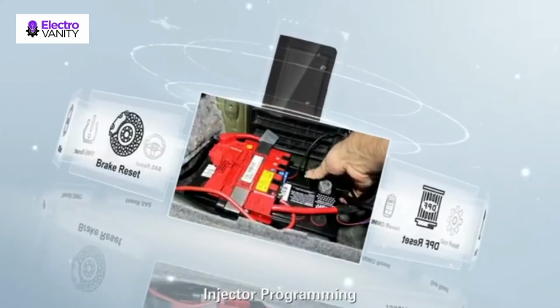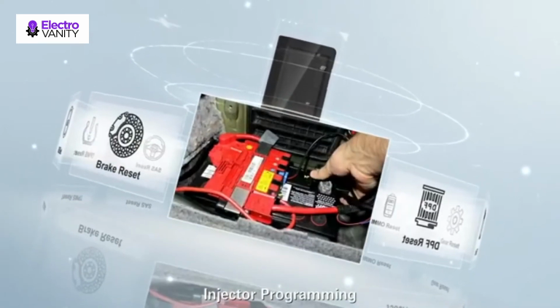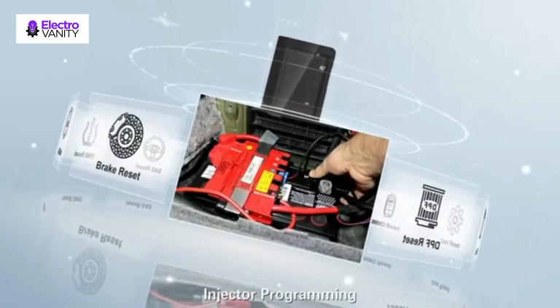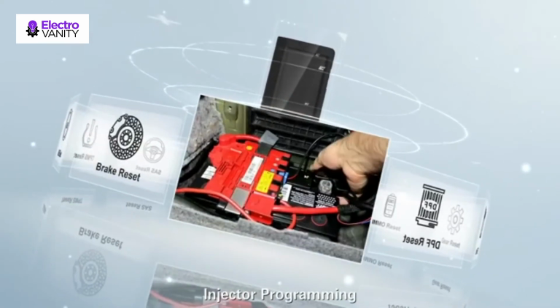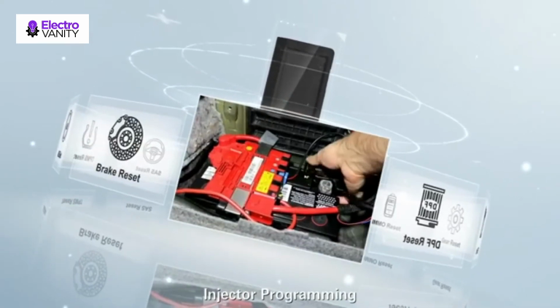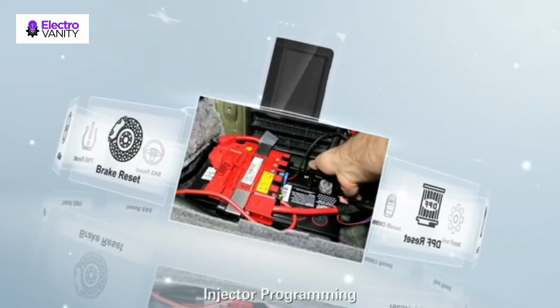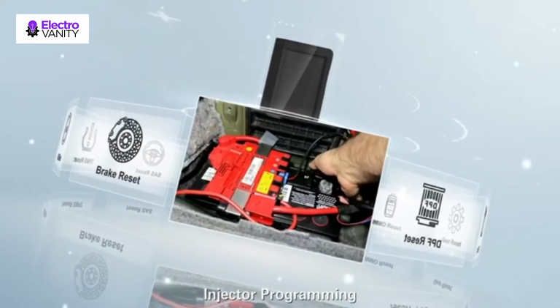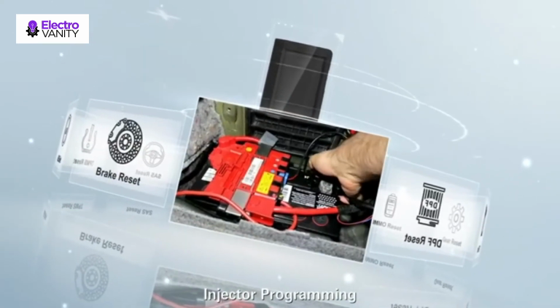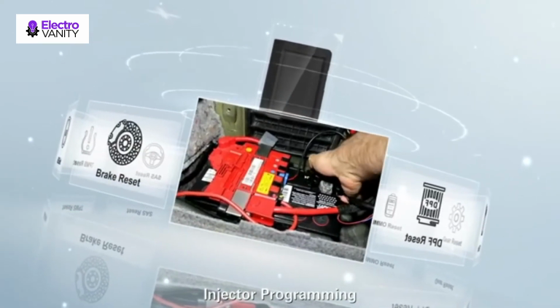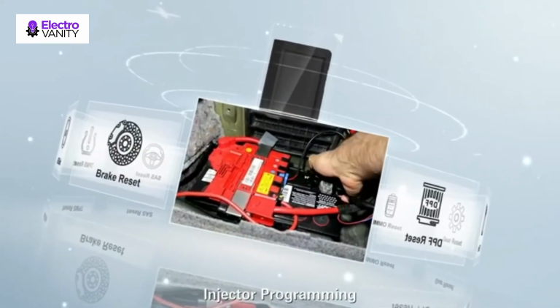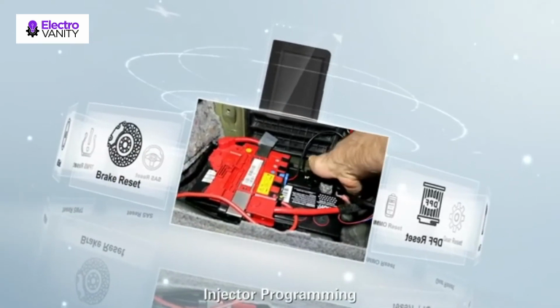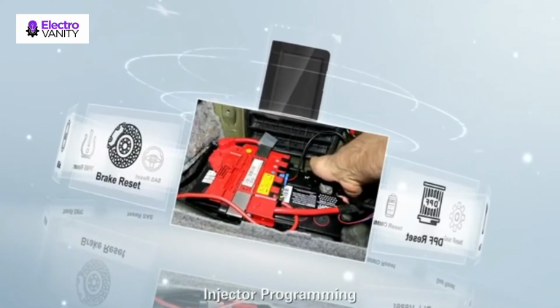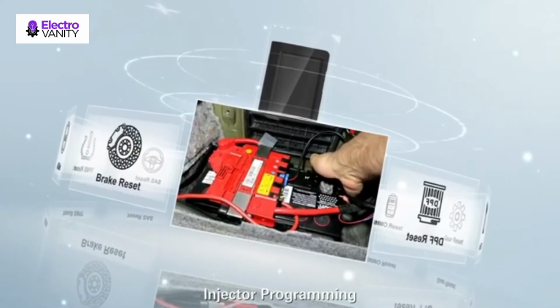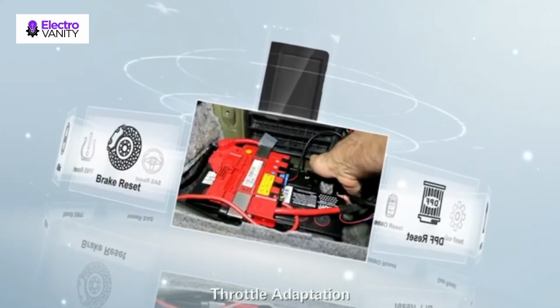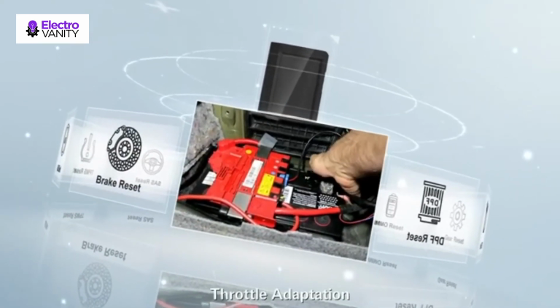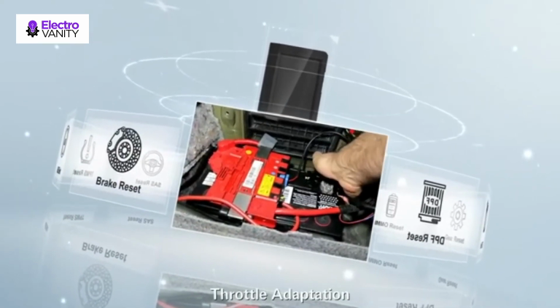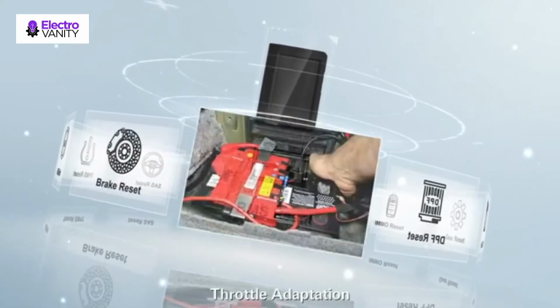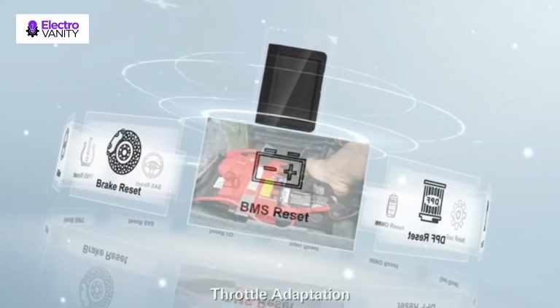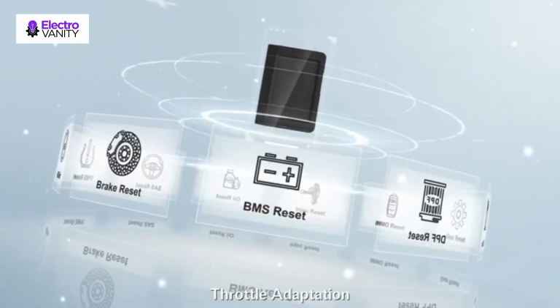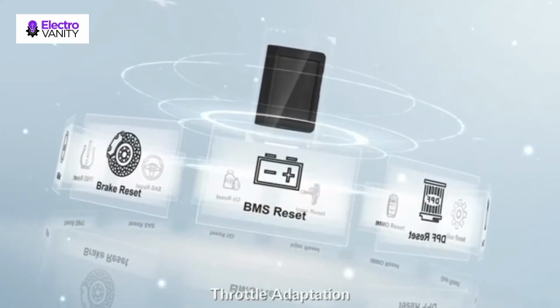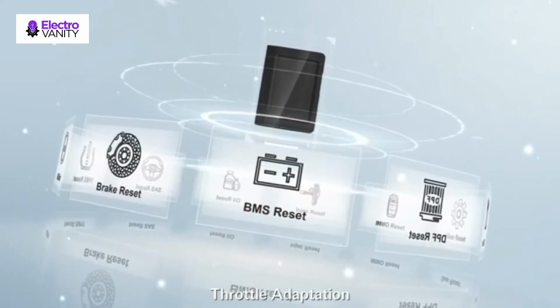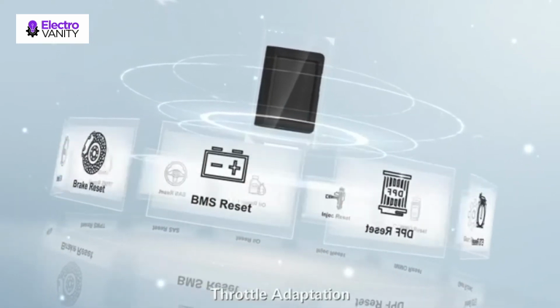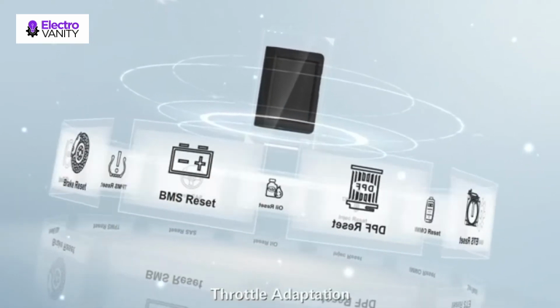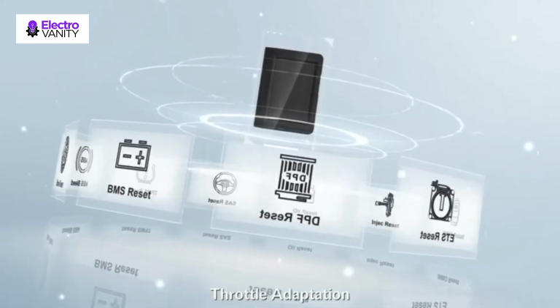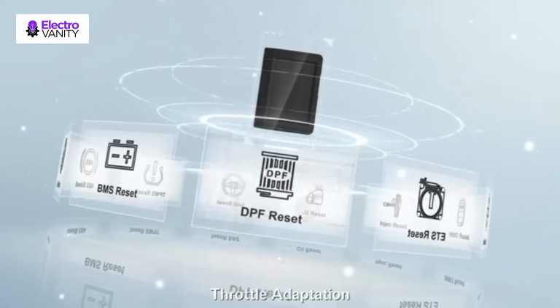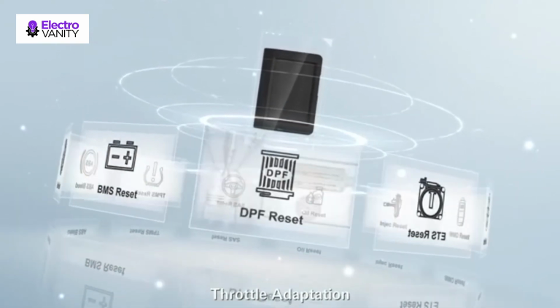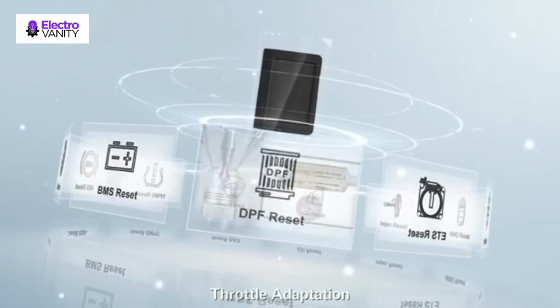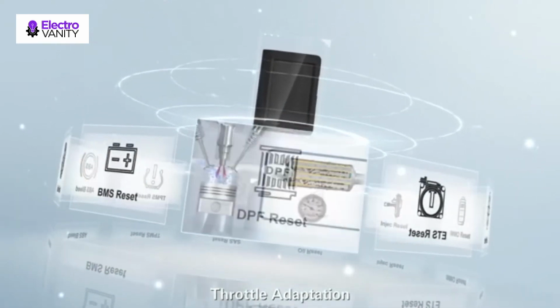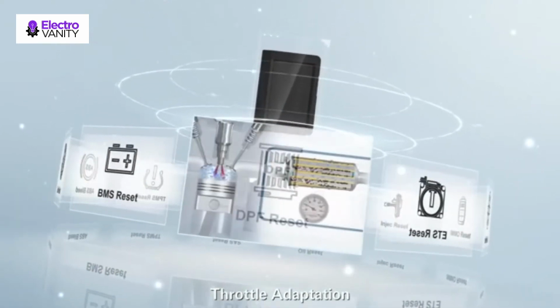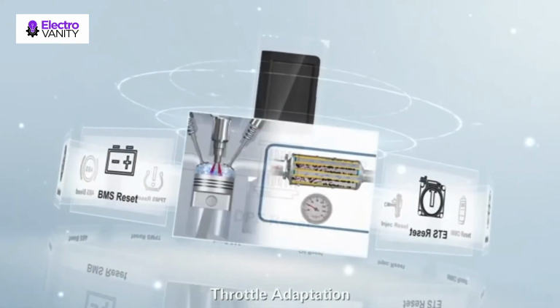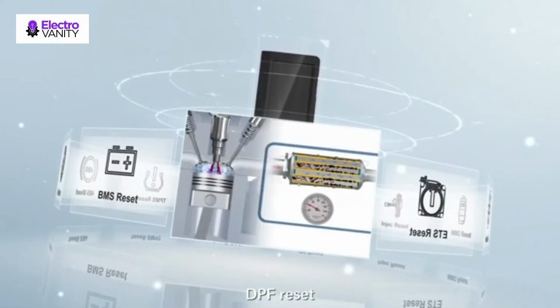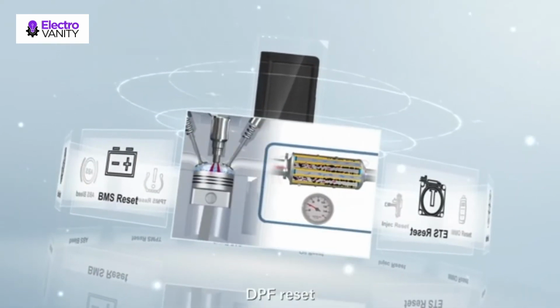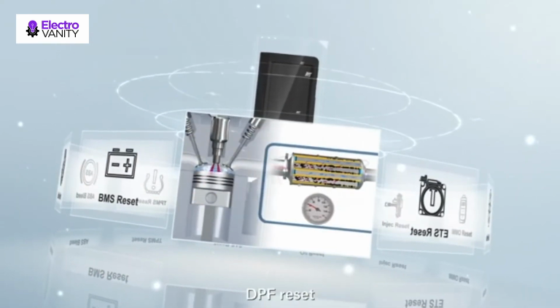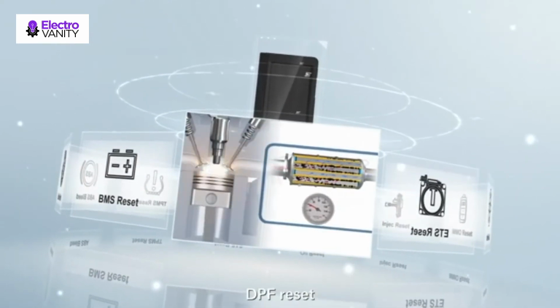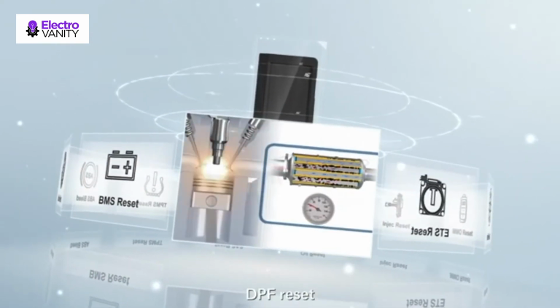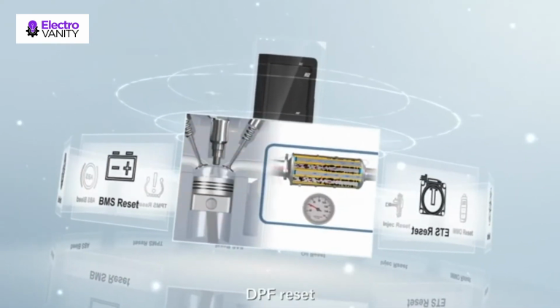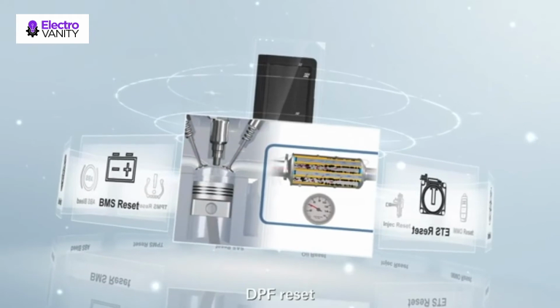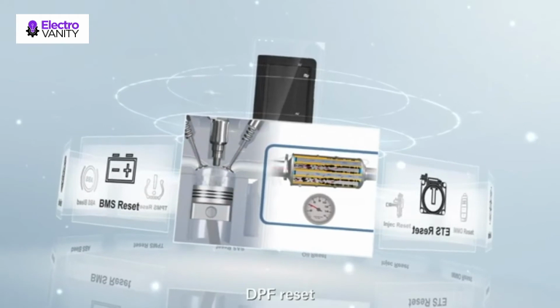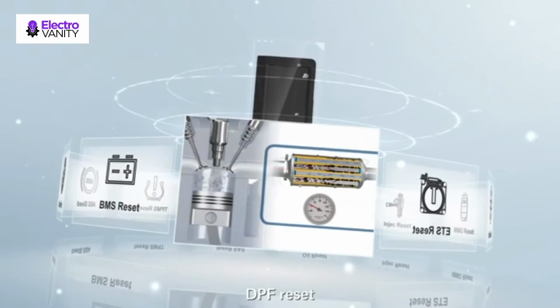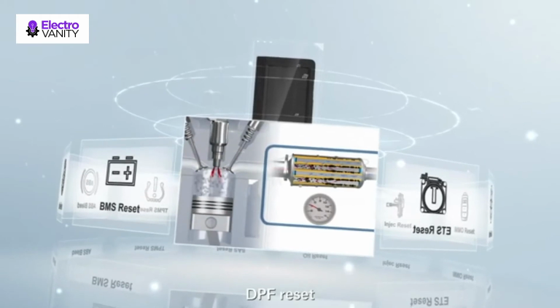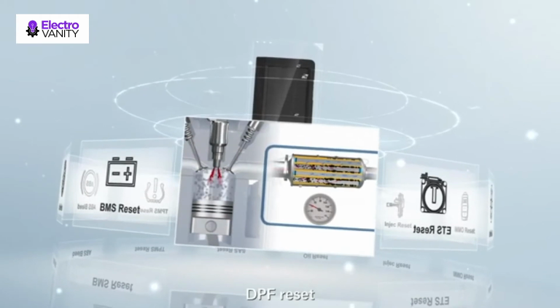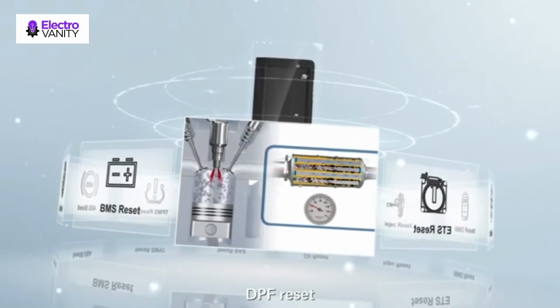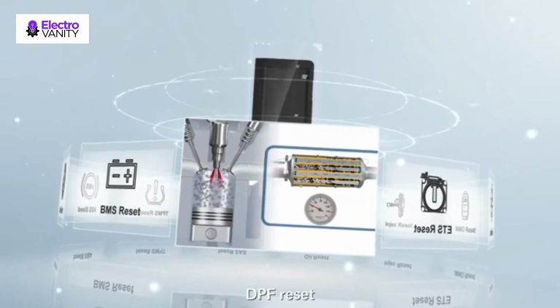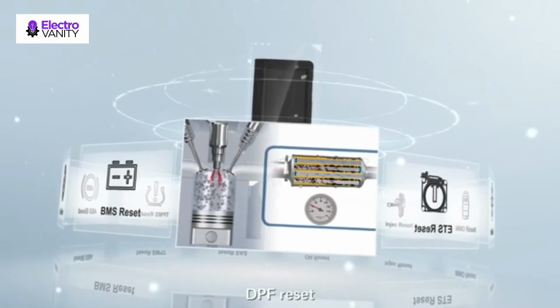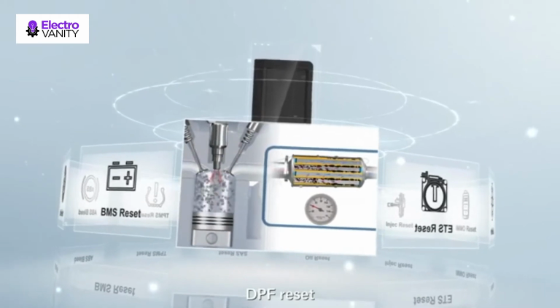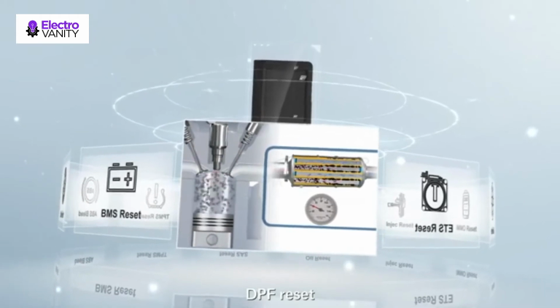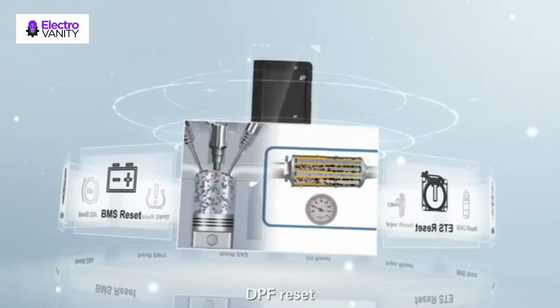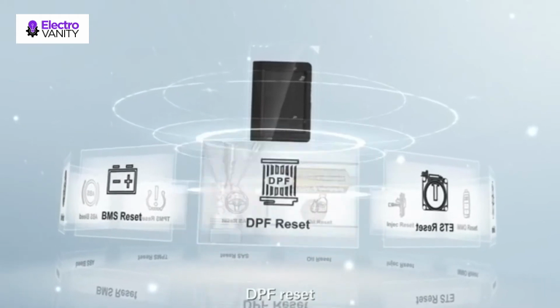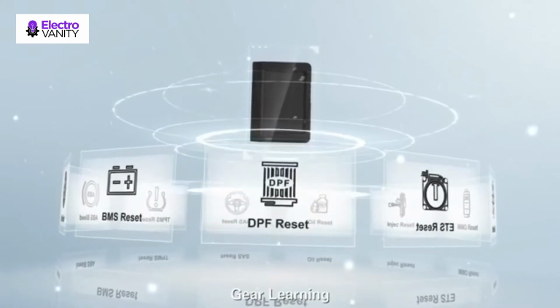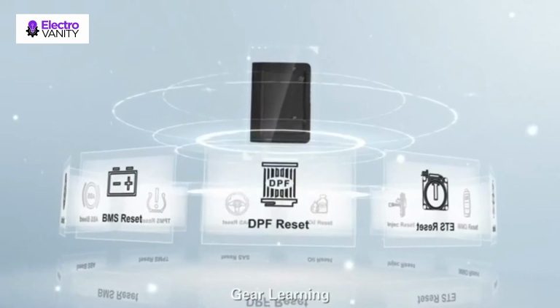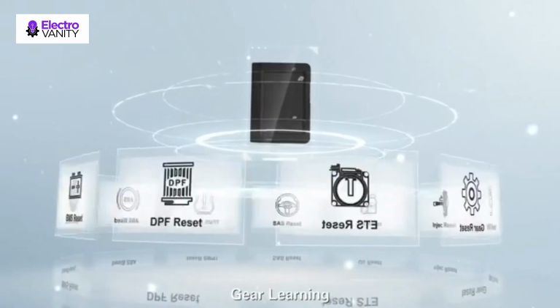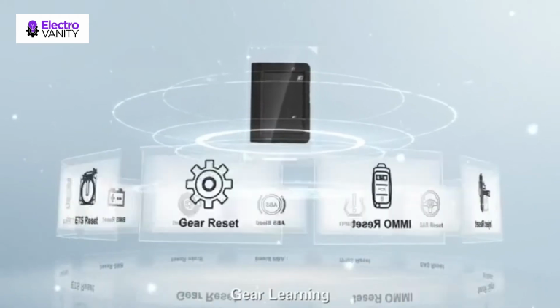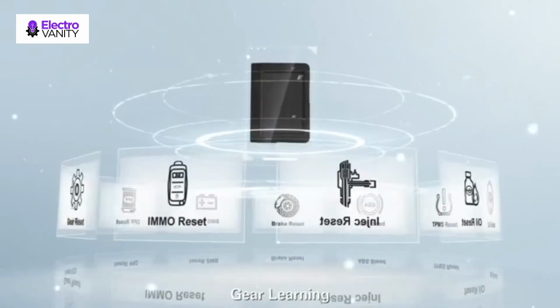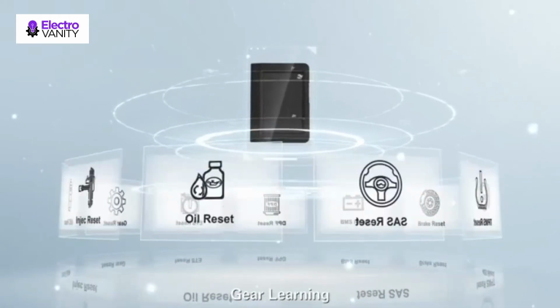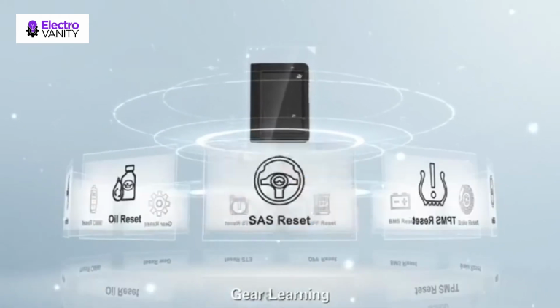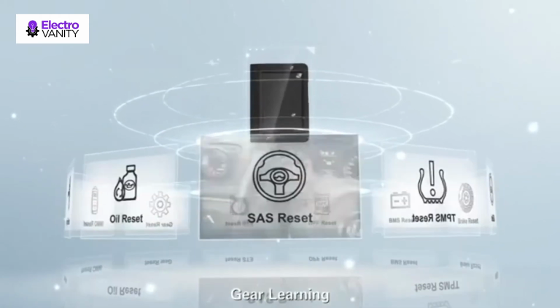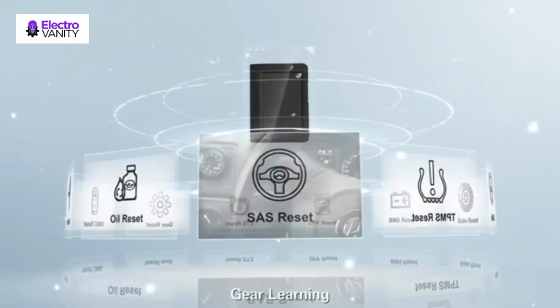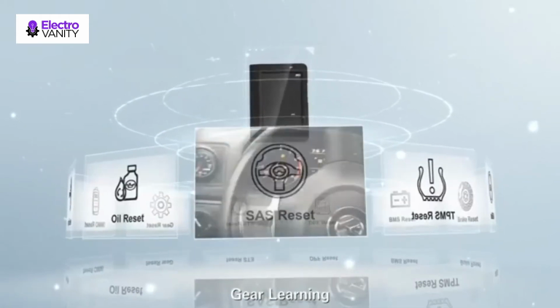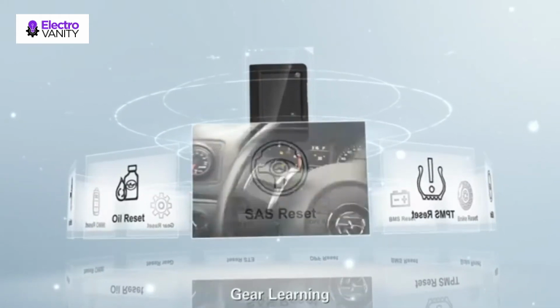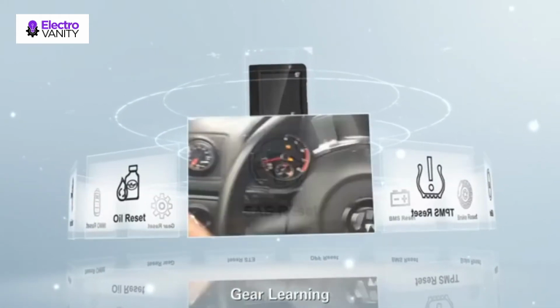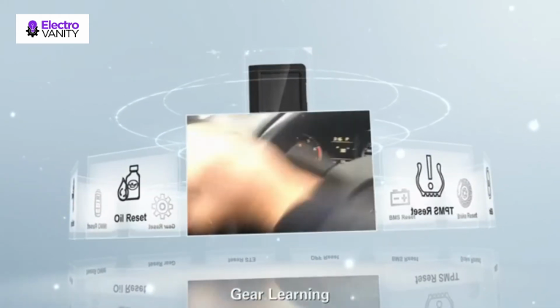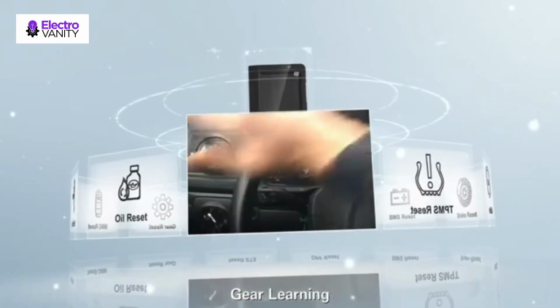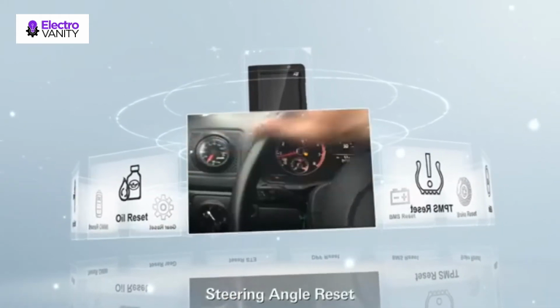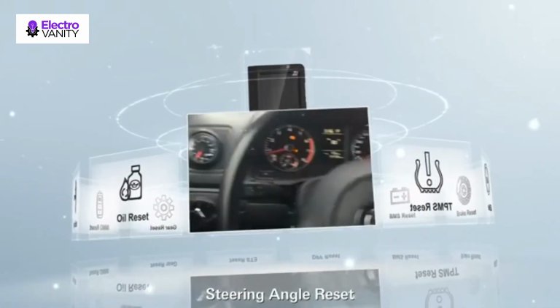This automotive car scanner works on ECUs of vehicle models covering Asian, European, American, and other regions including Malaysia and India car brands — up to 150 car brands and 10,000-plus car models.